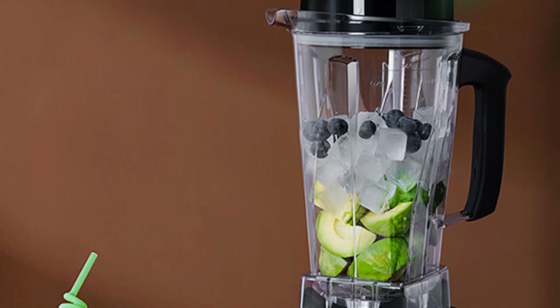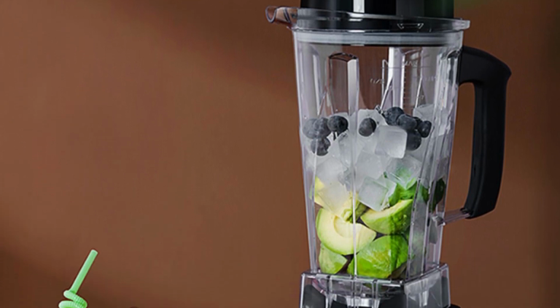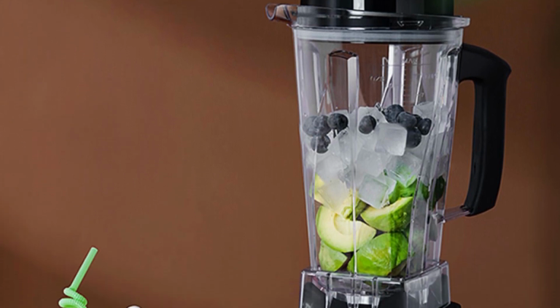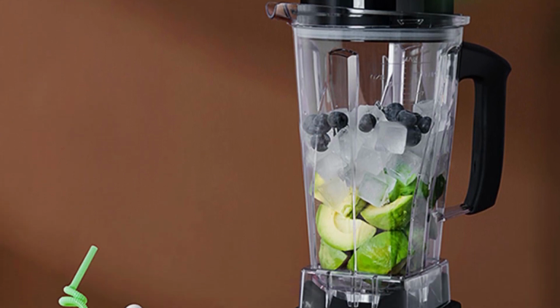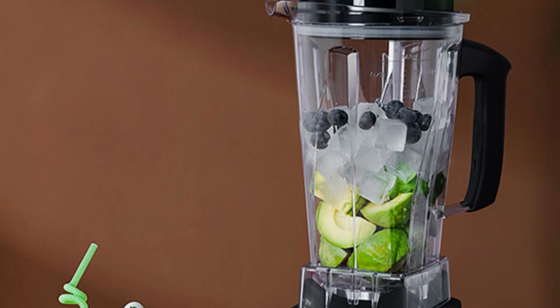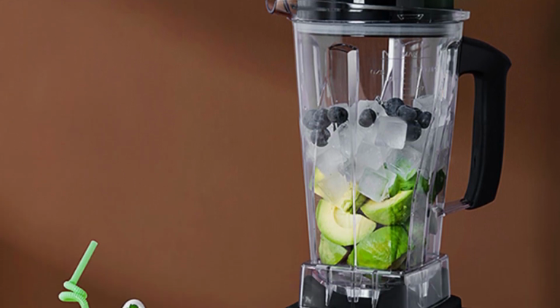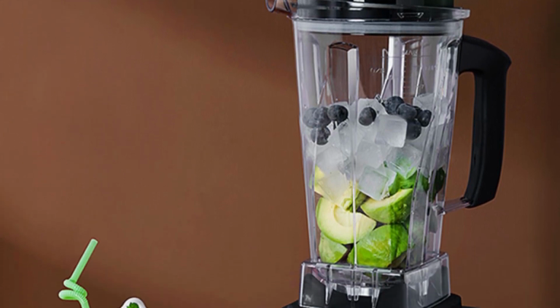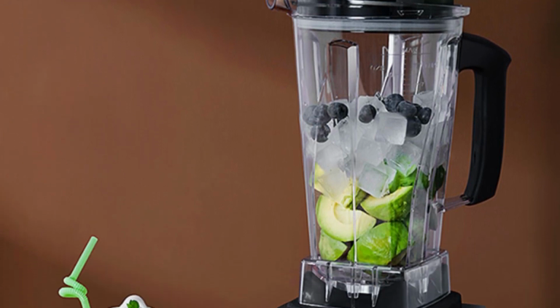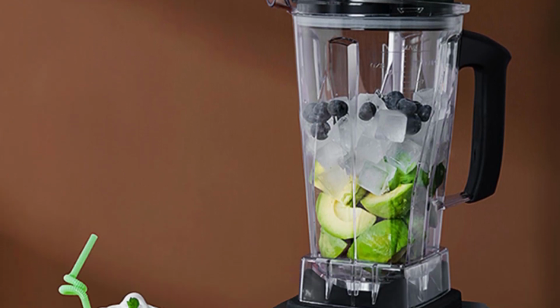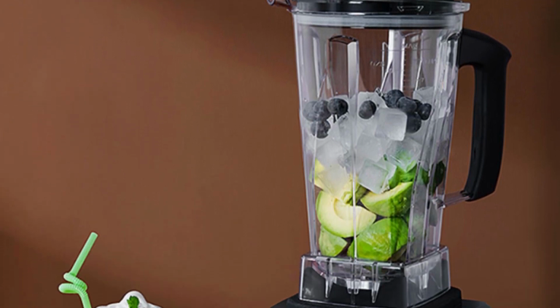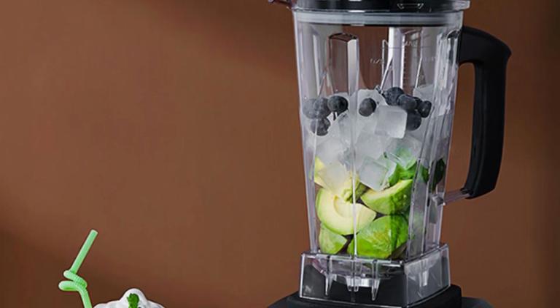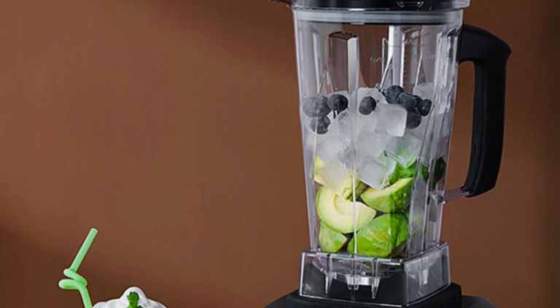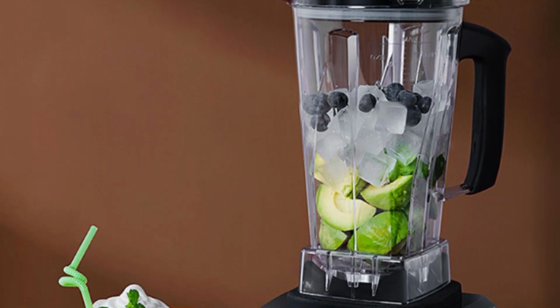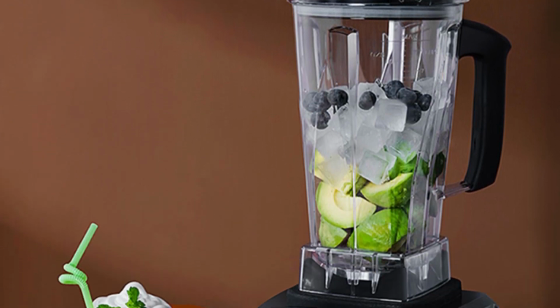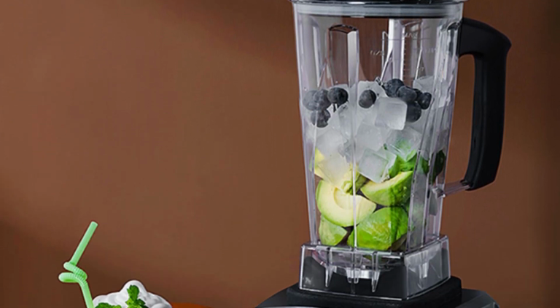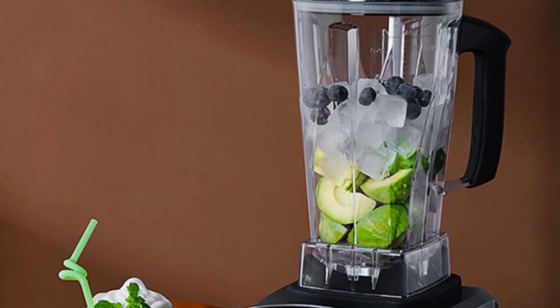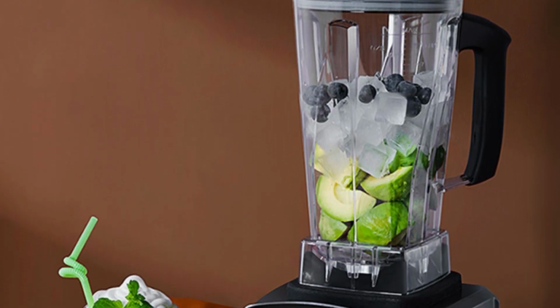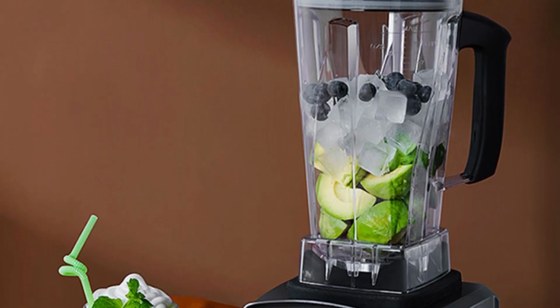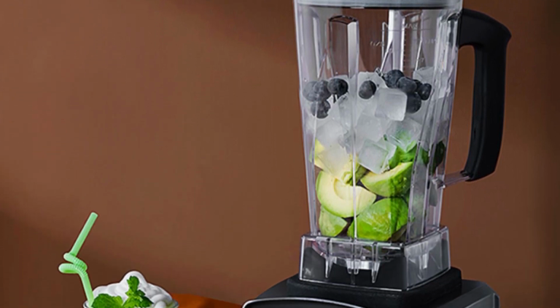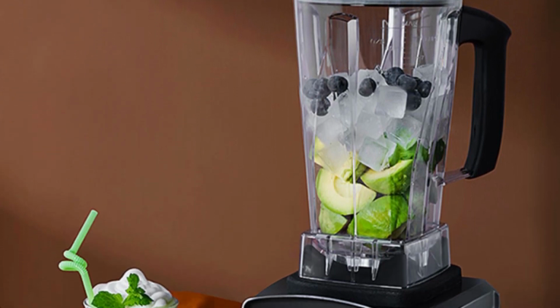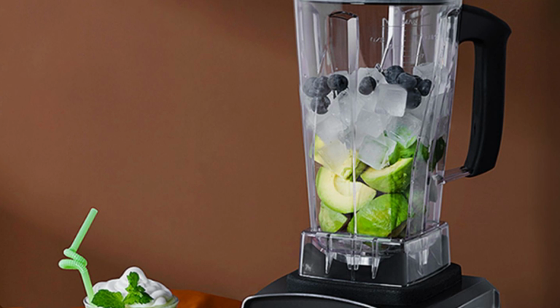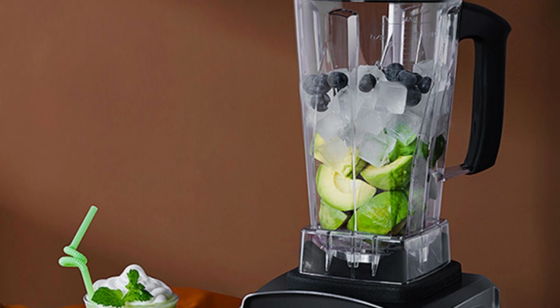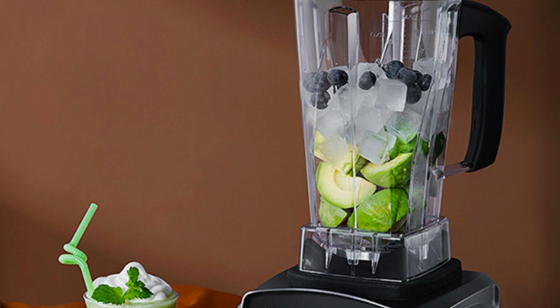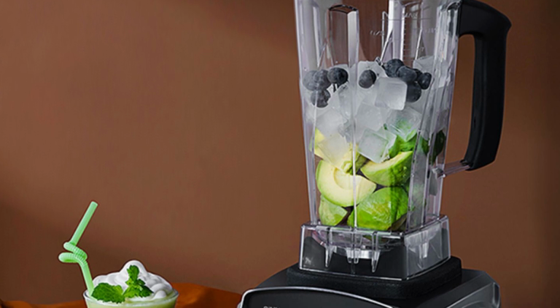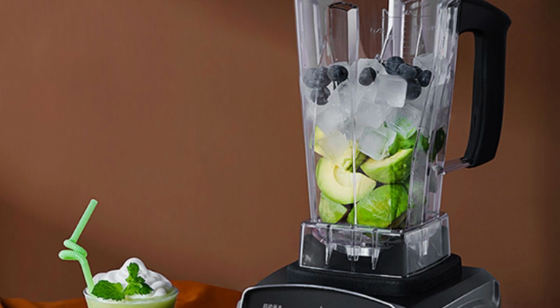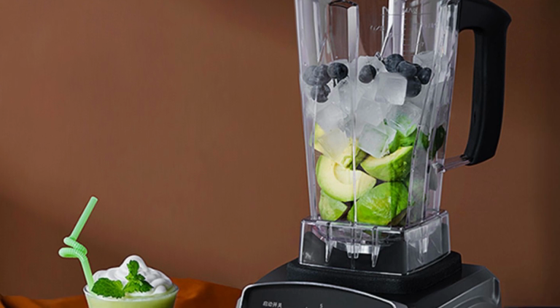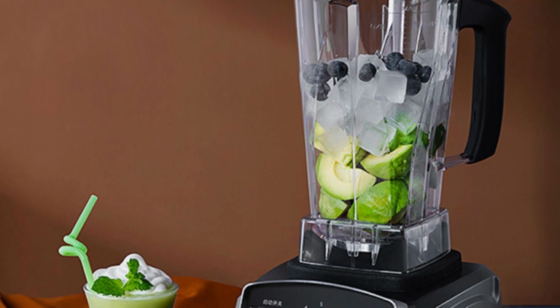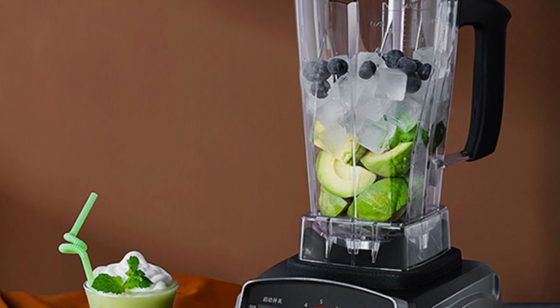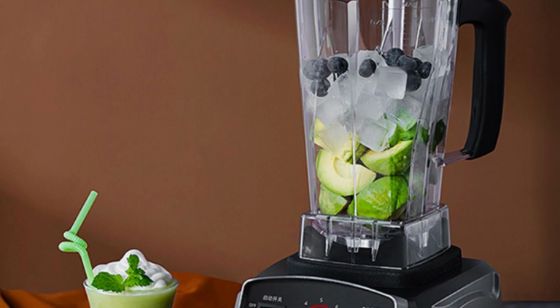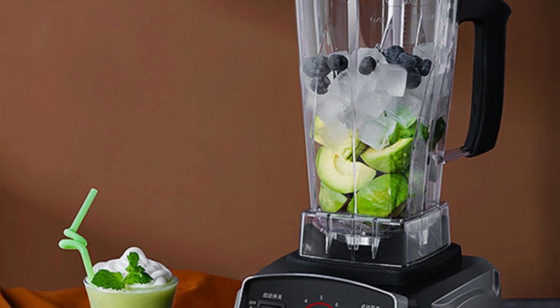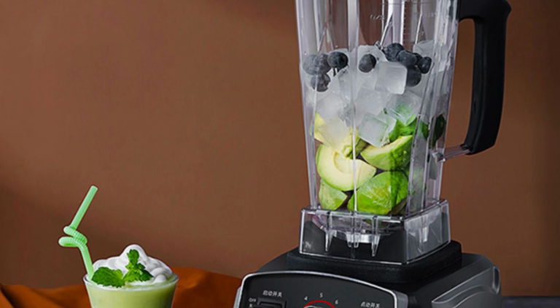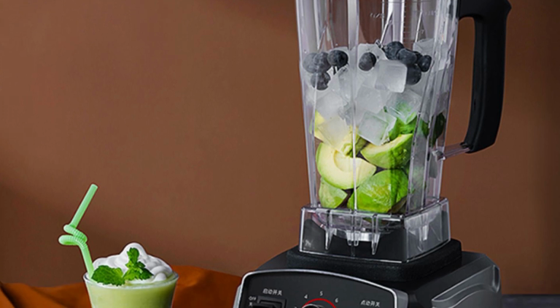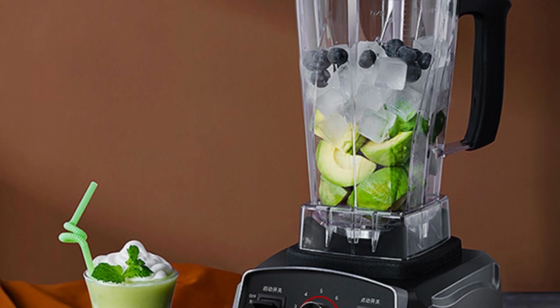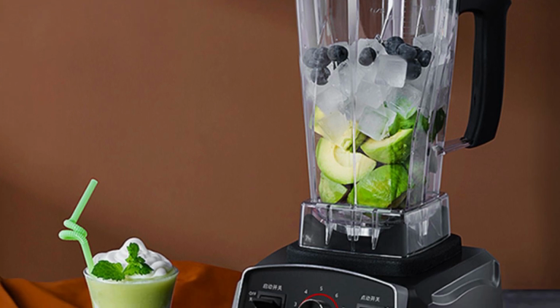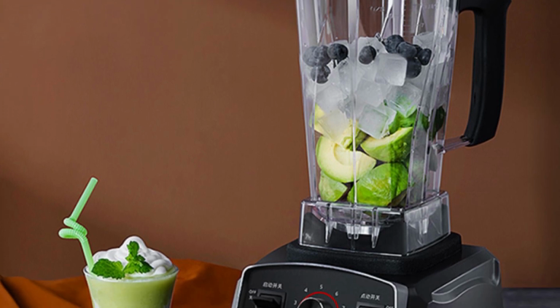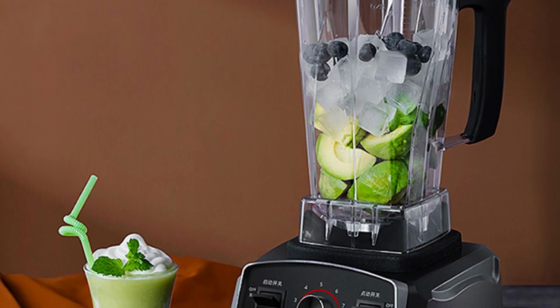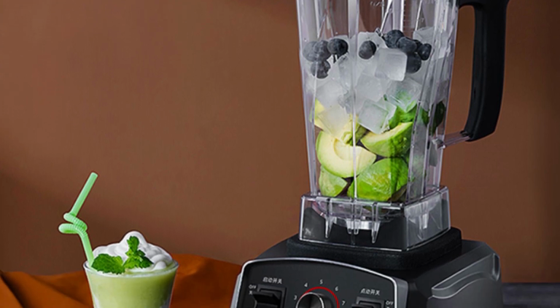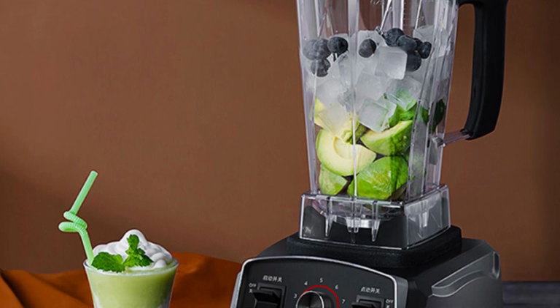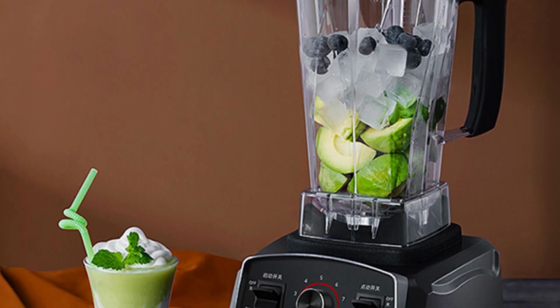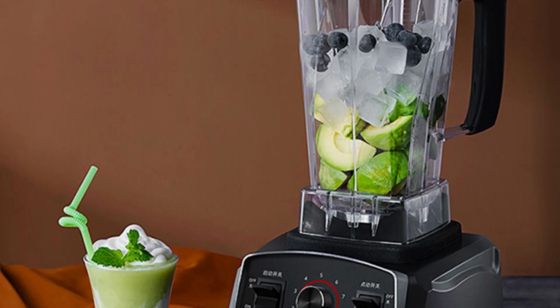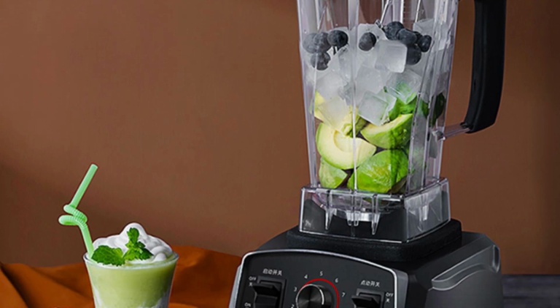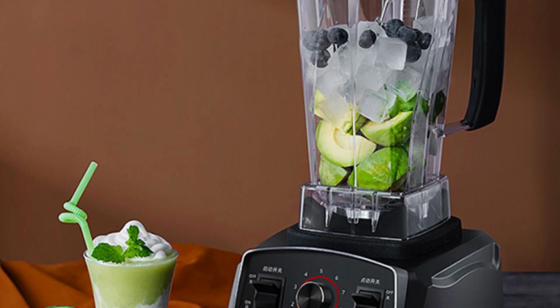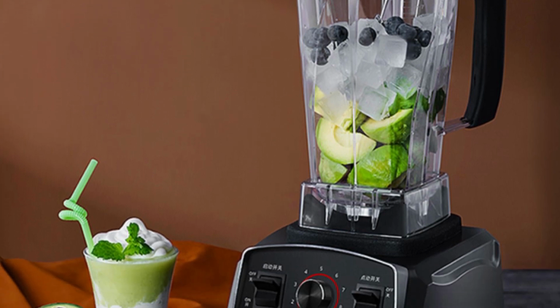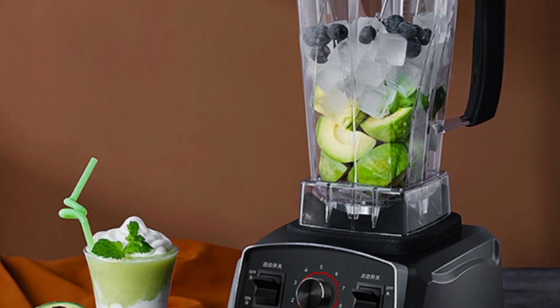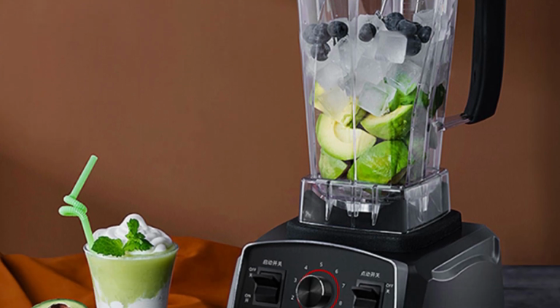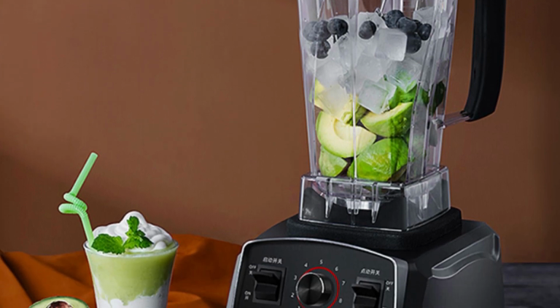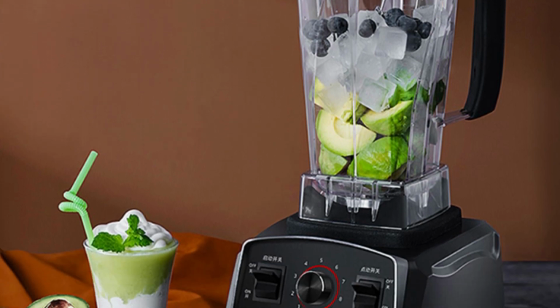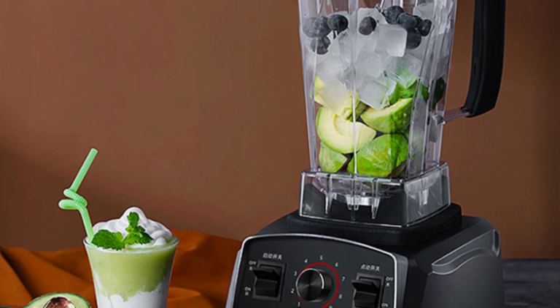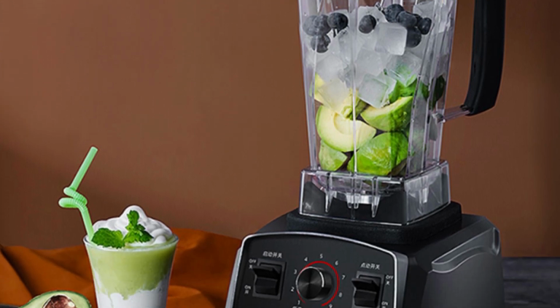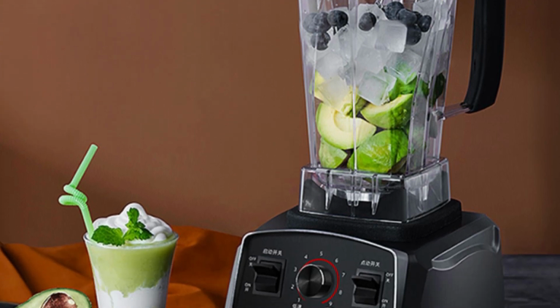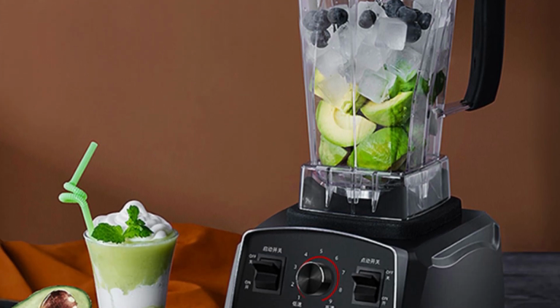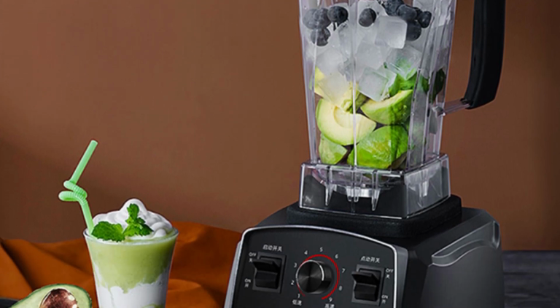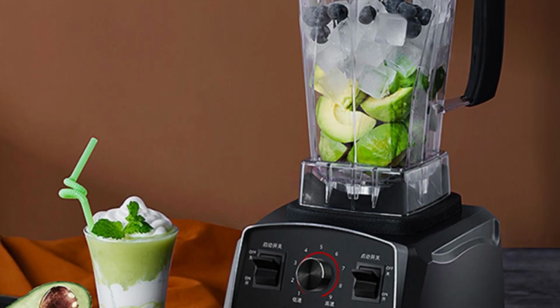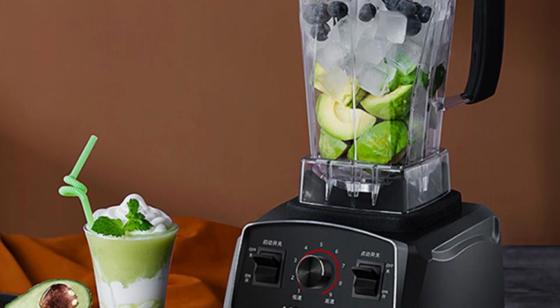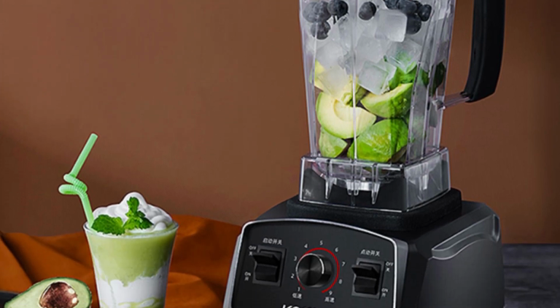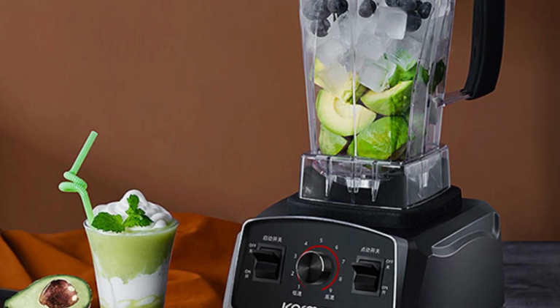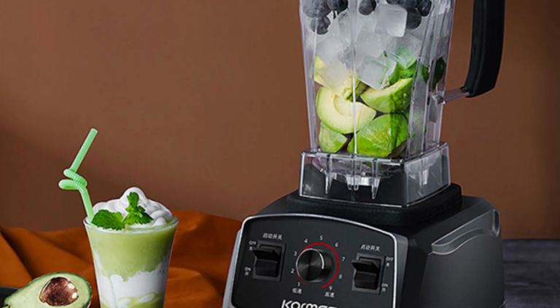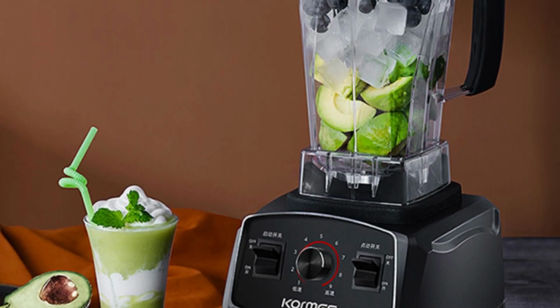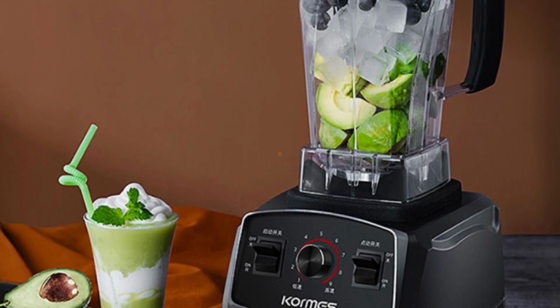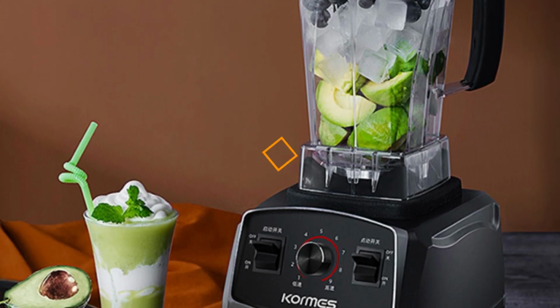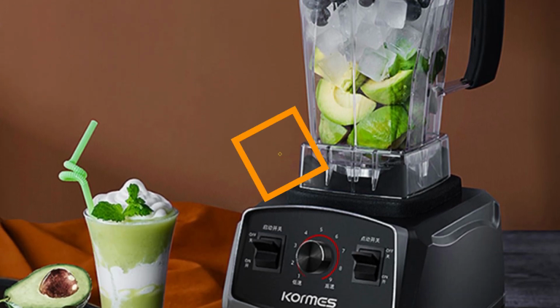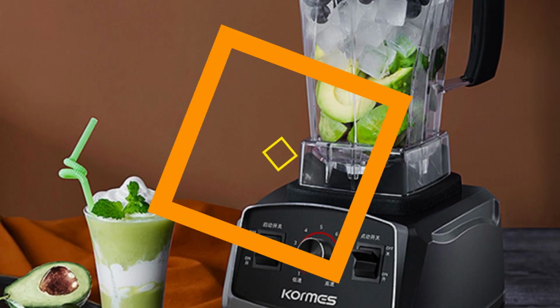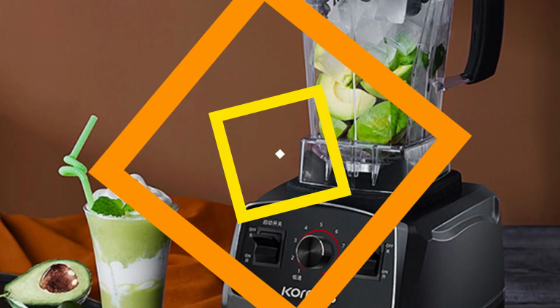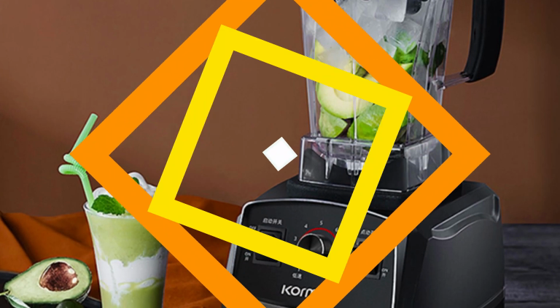The XMSJ brand, originating from mainland China, signifies a commitment to quality and innovation in kitchen appliances.